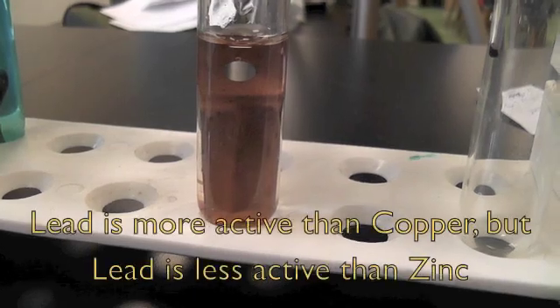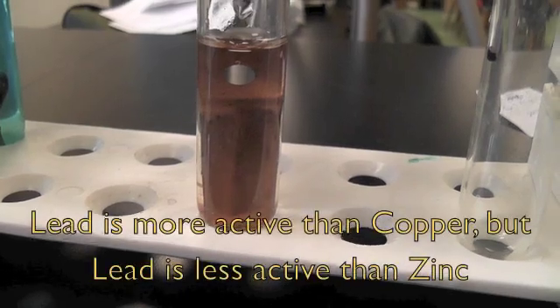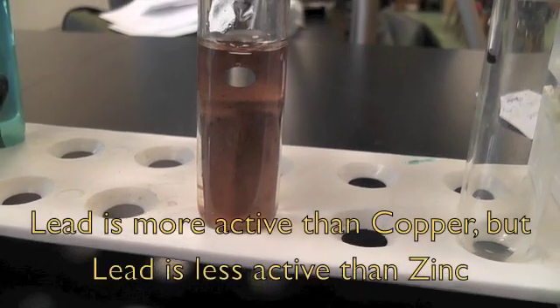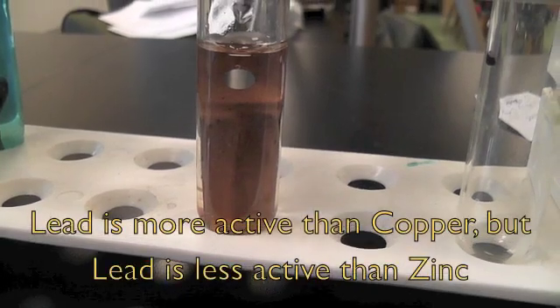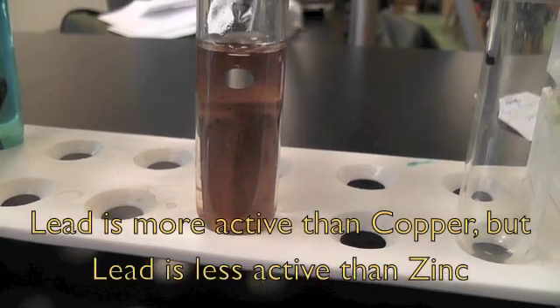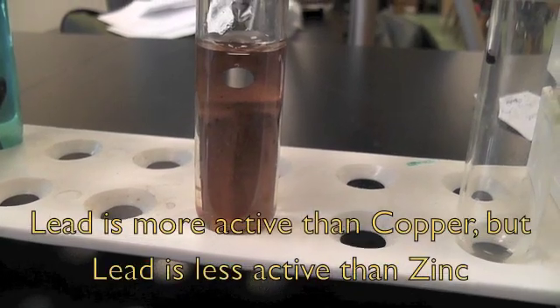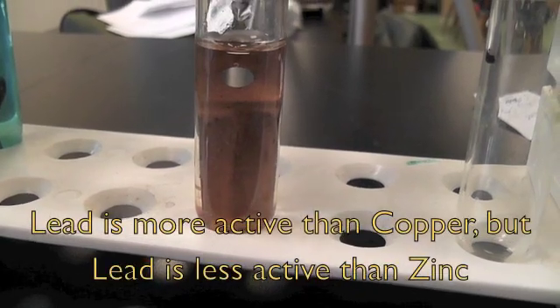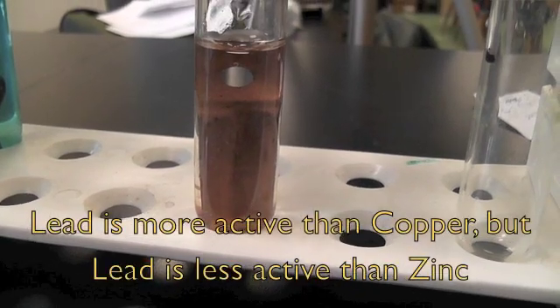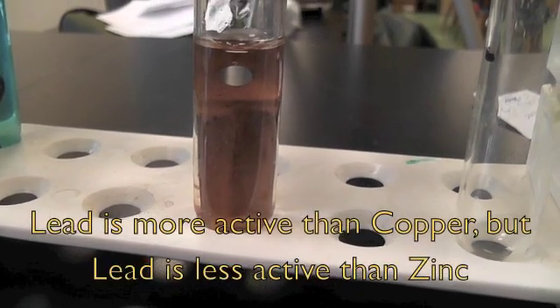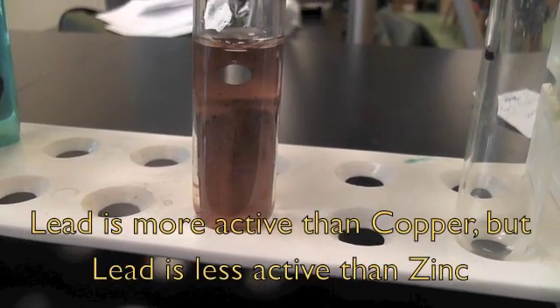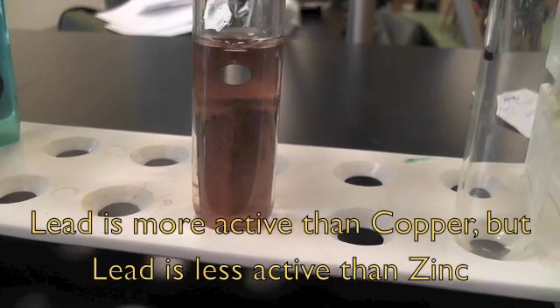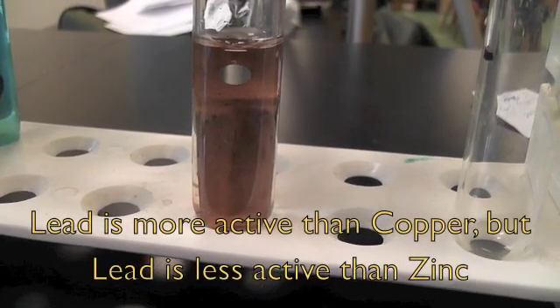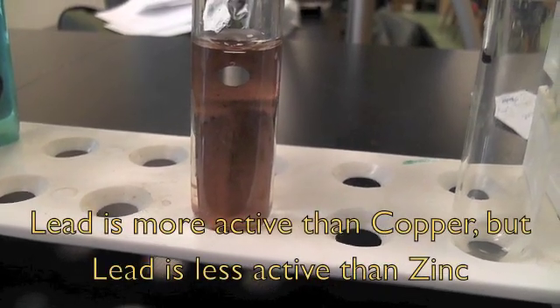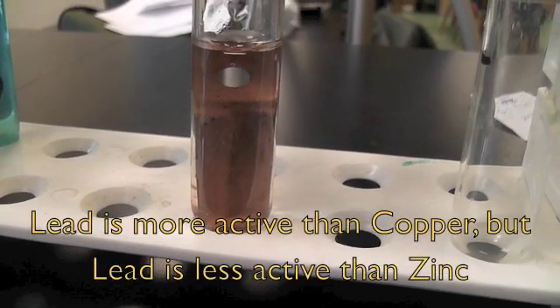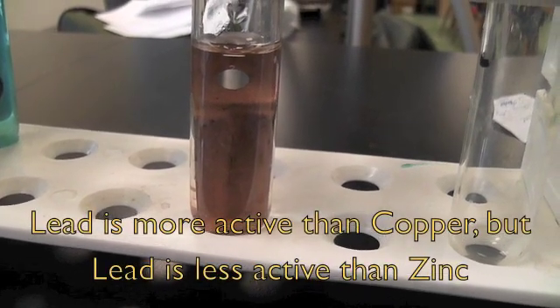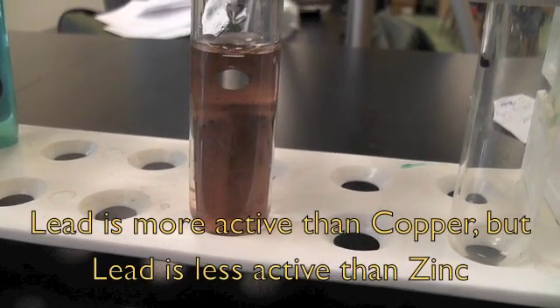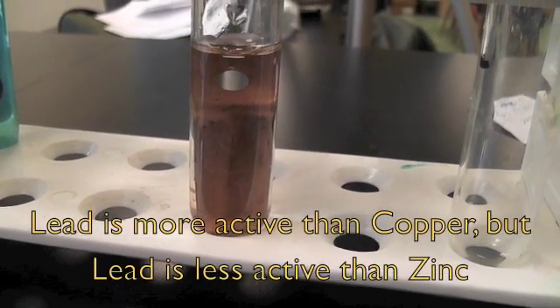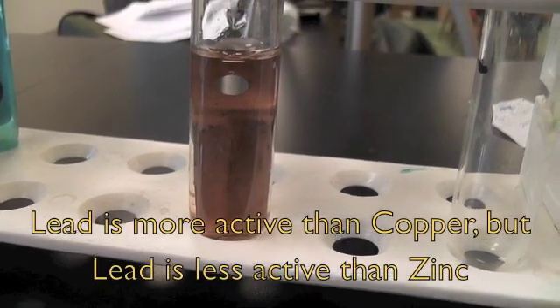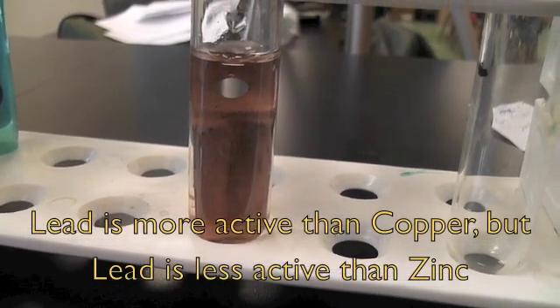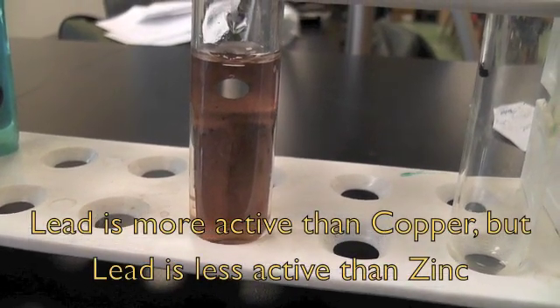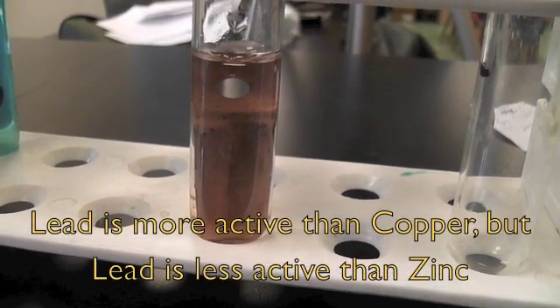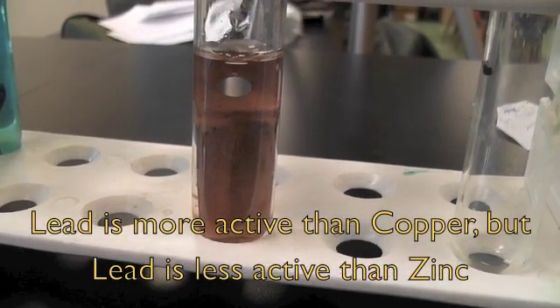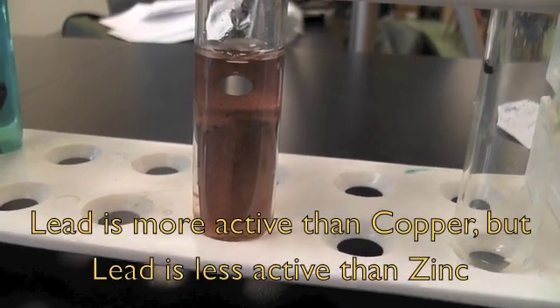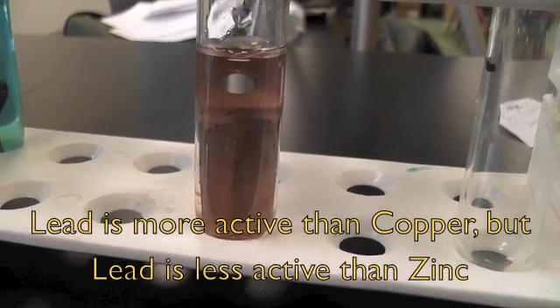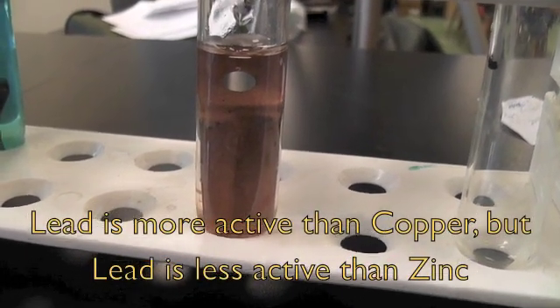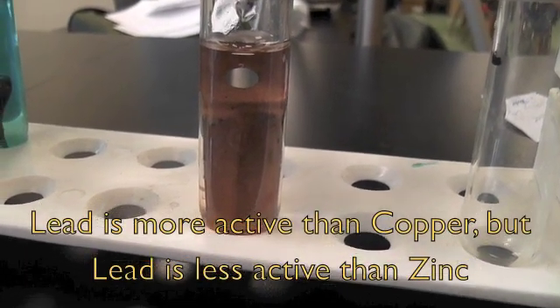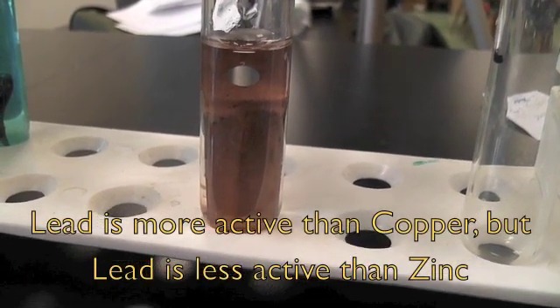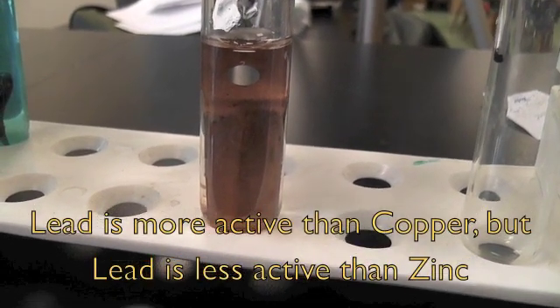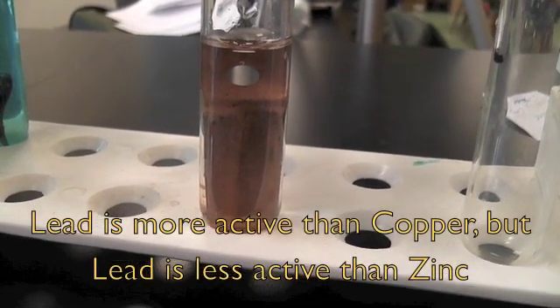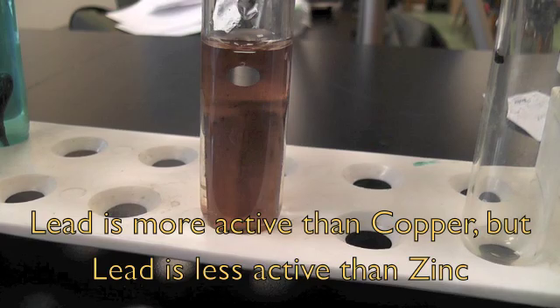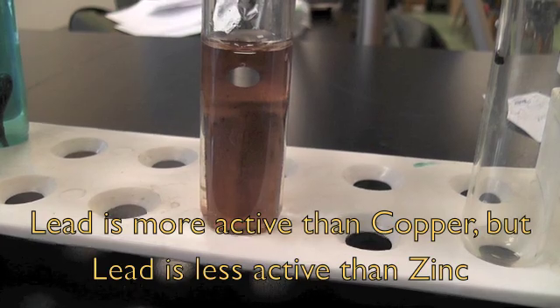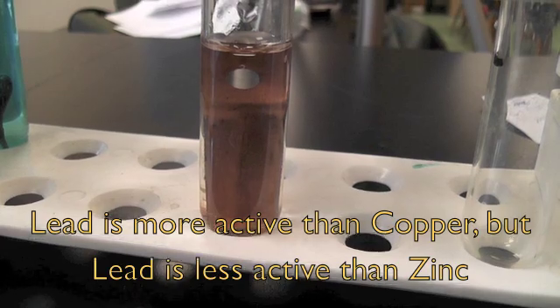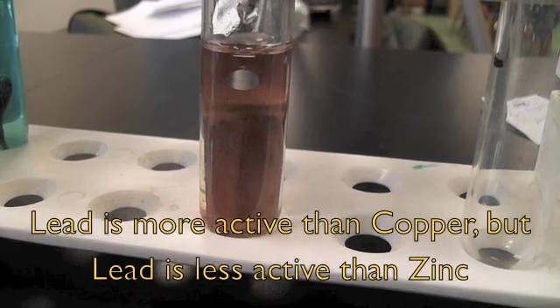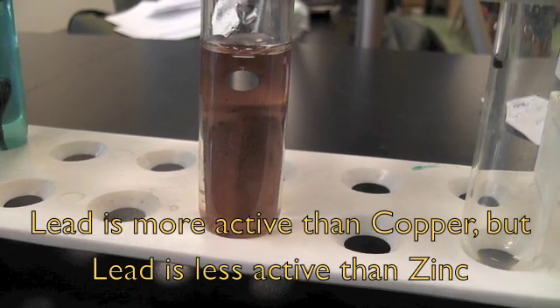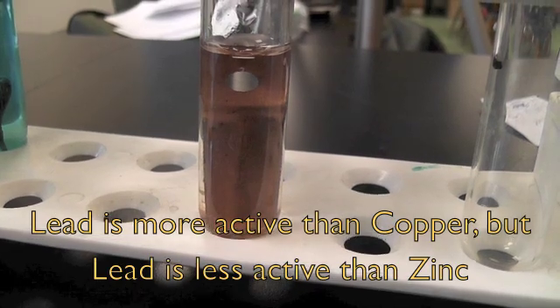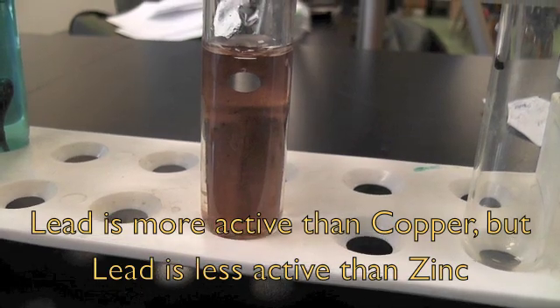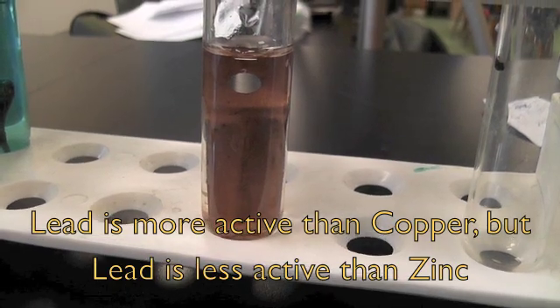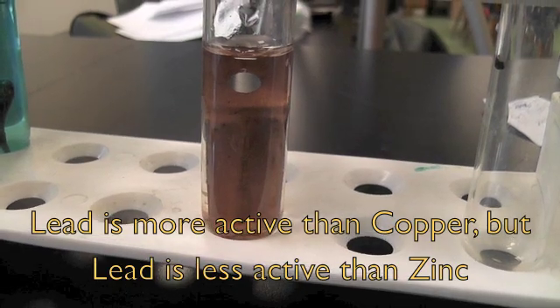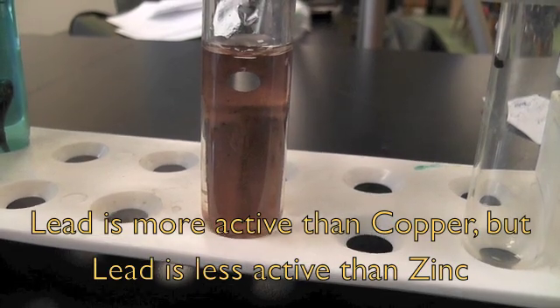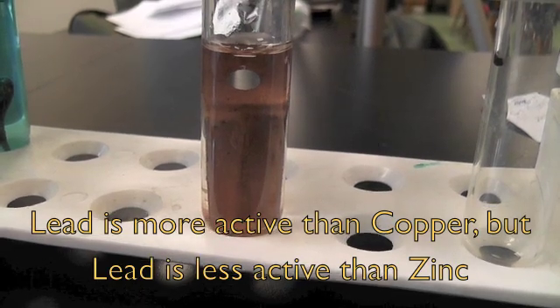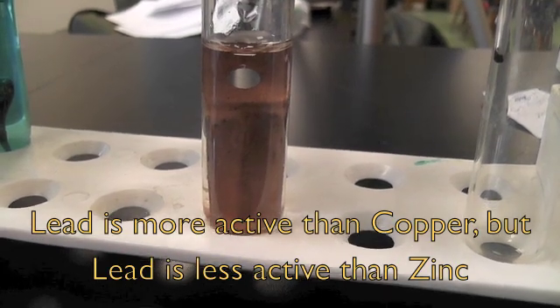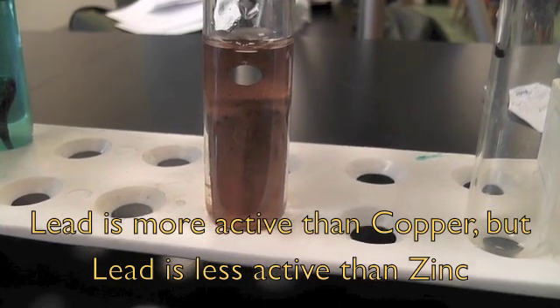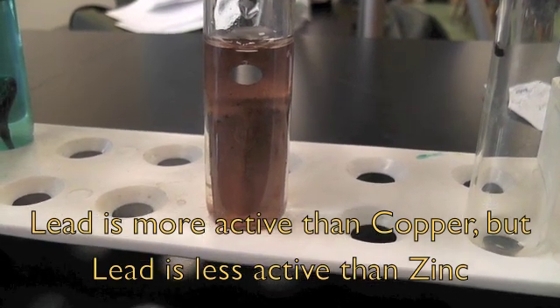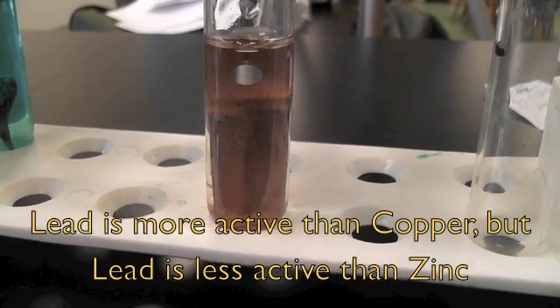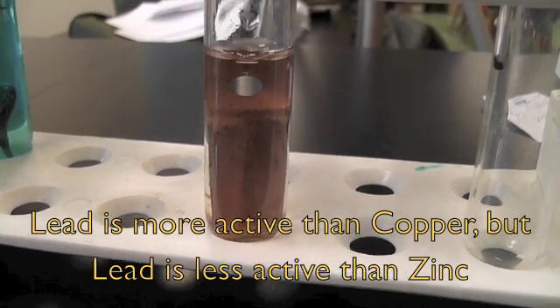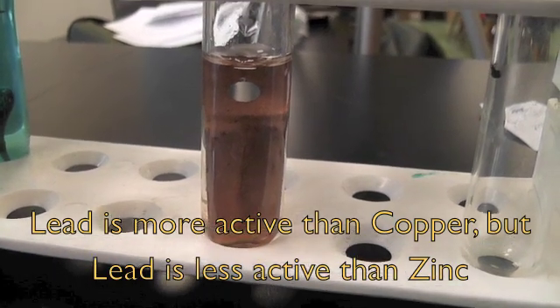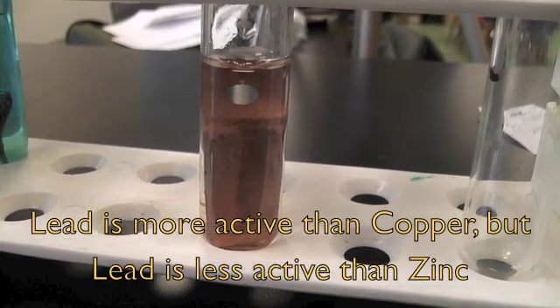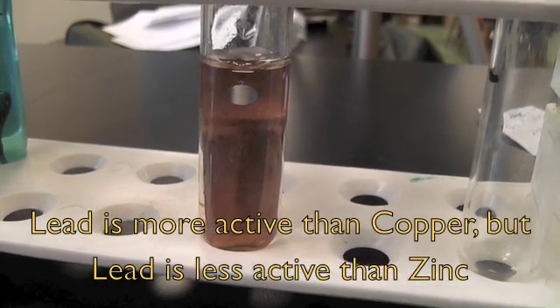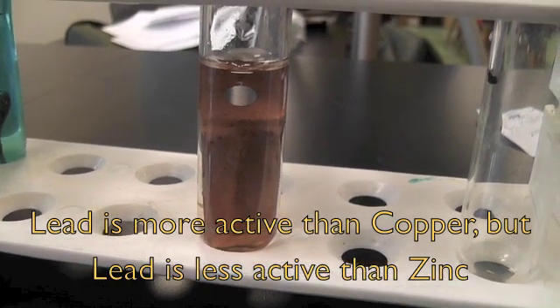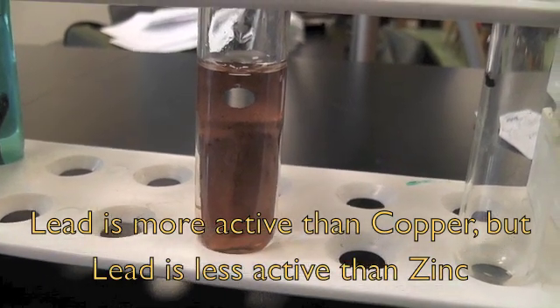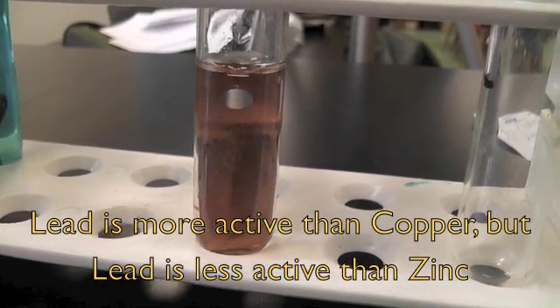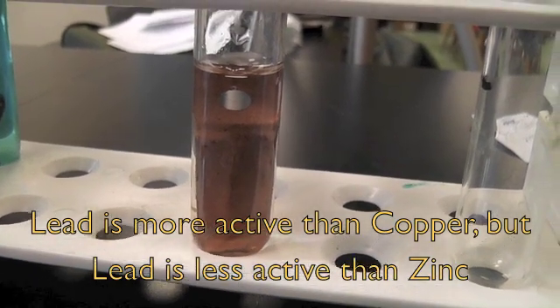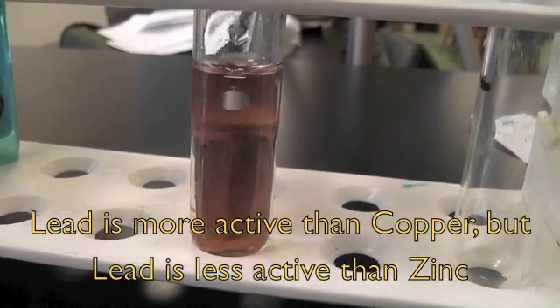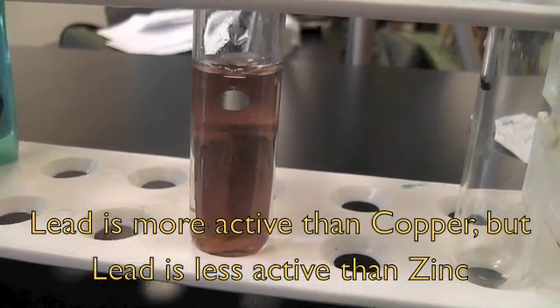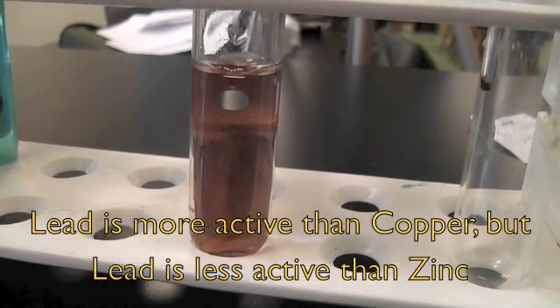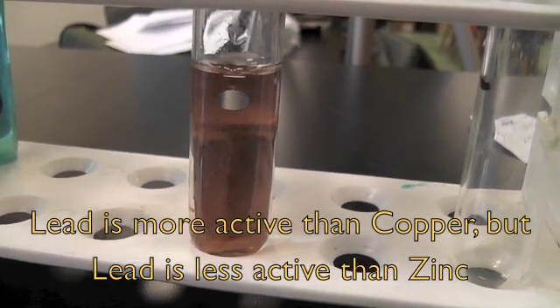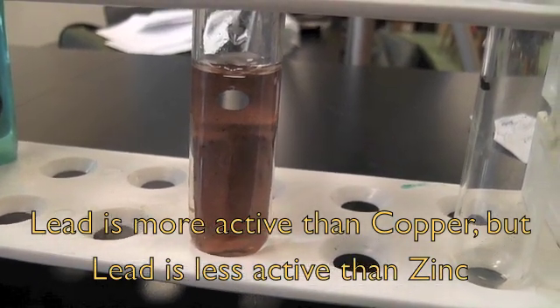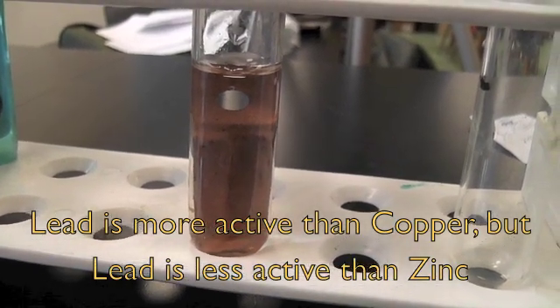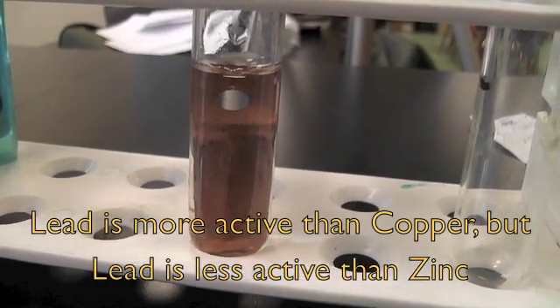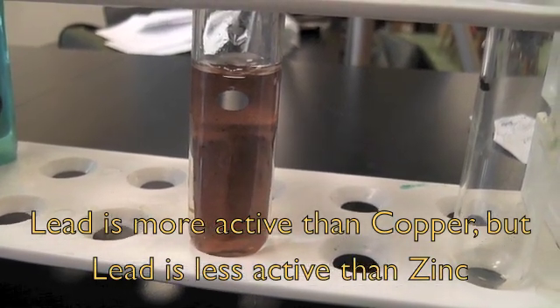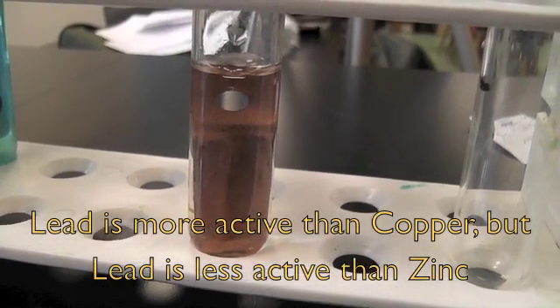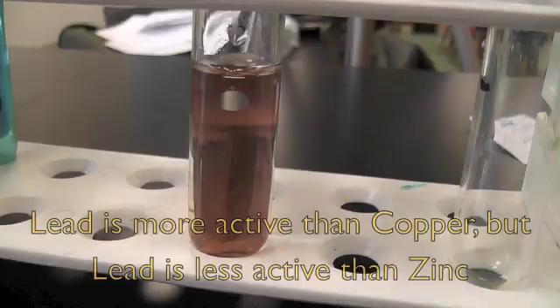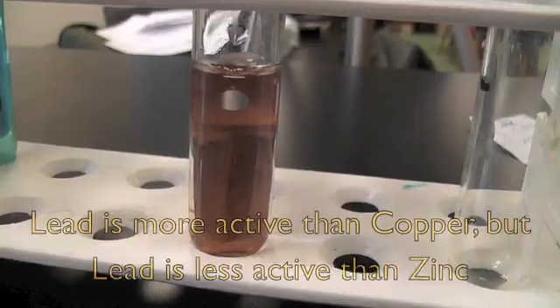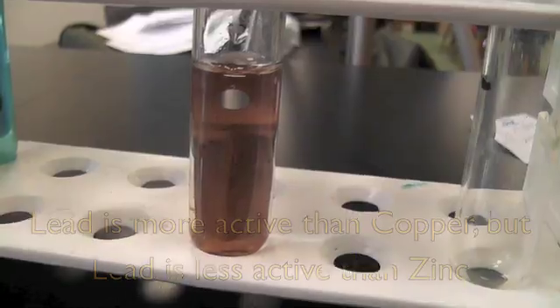Before, putting the zinc into the lead nitrate had a very observable, very acute reaction — whereas the copper showed nothing at all.